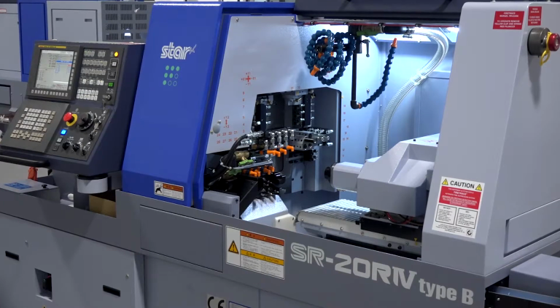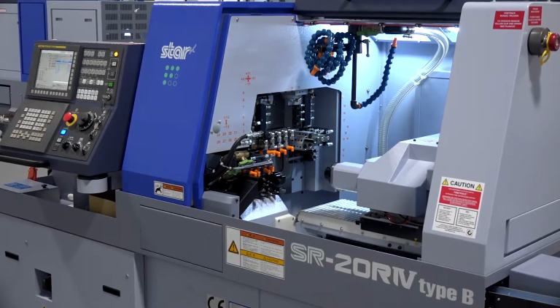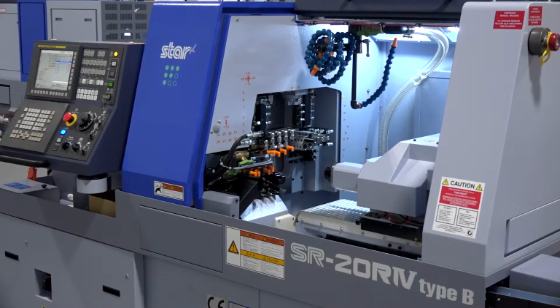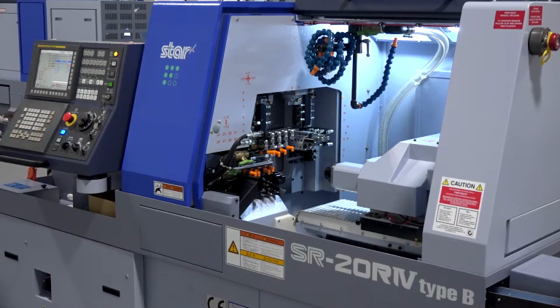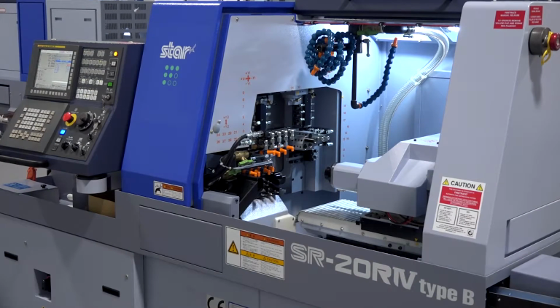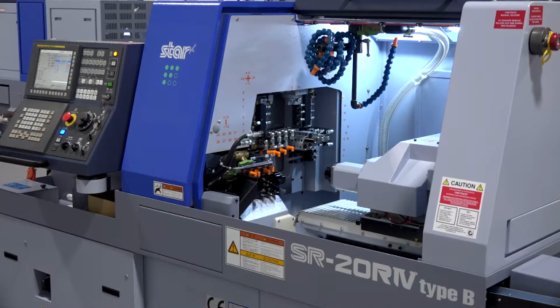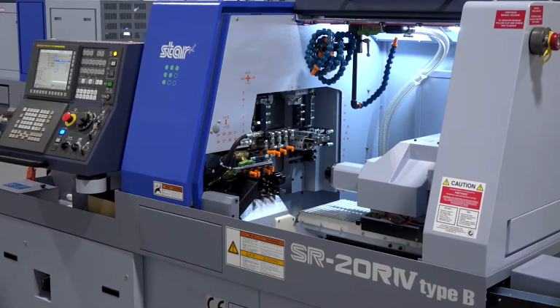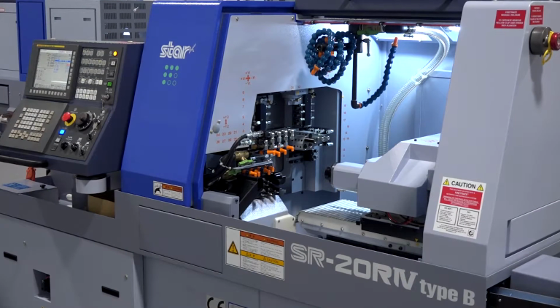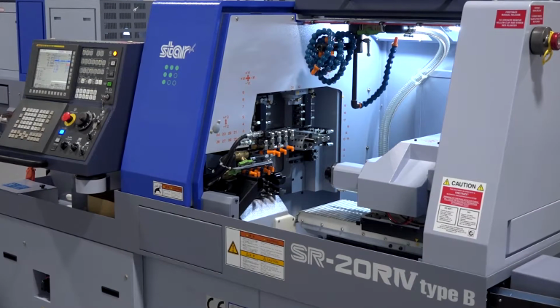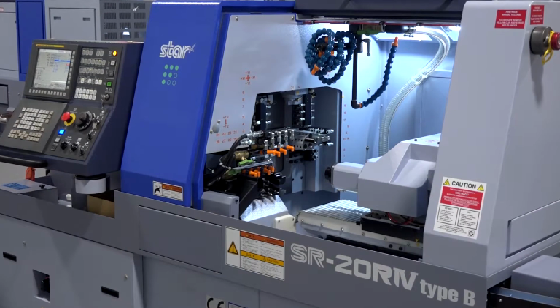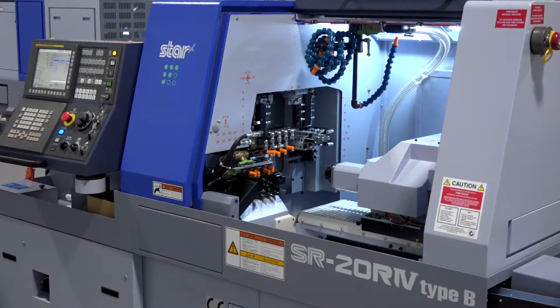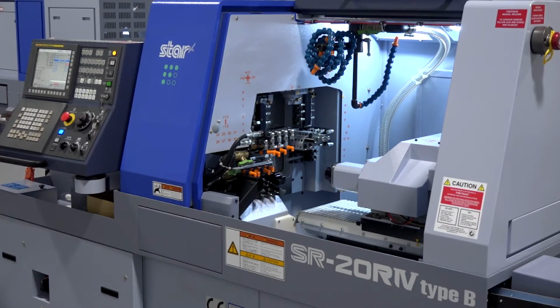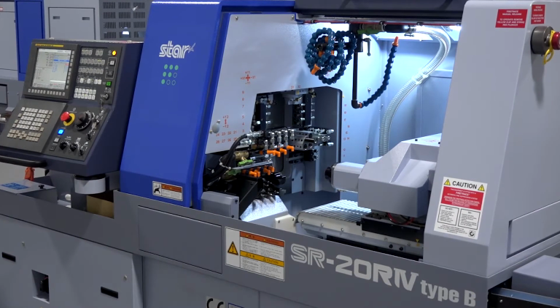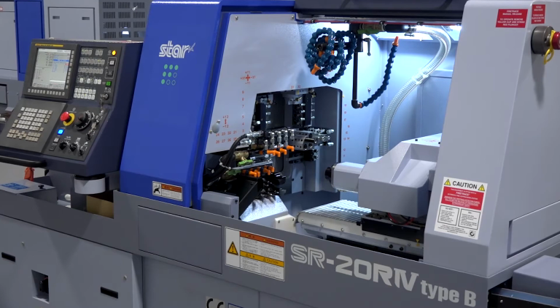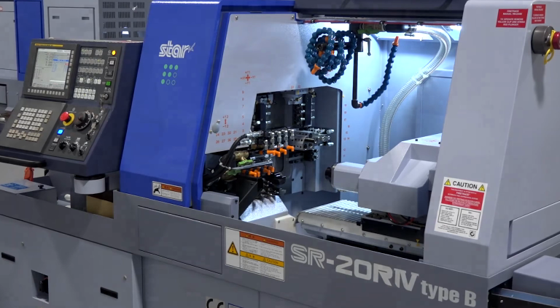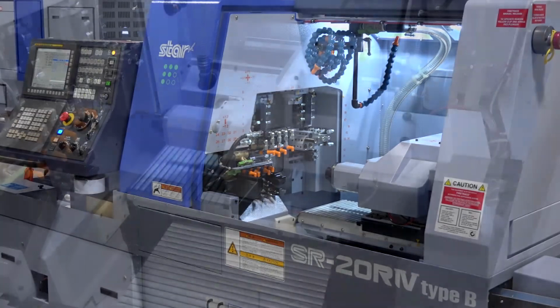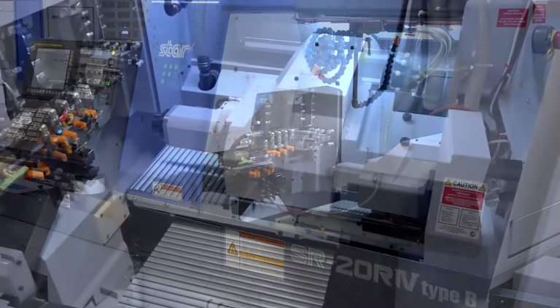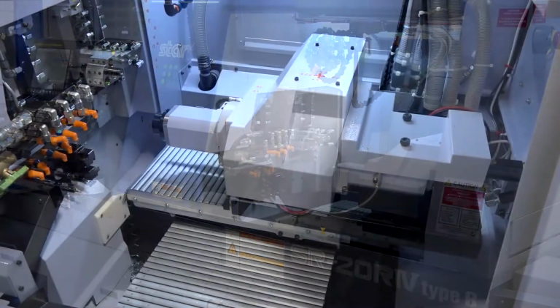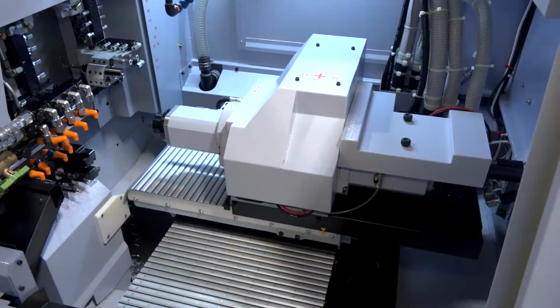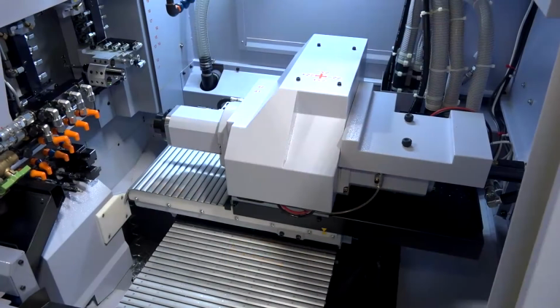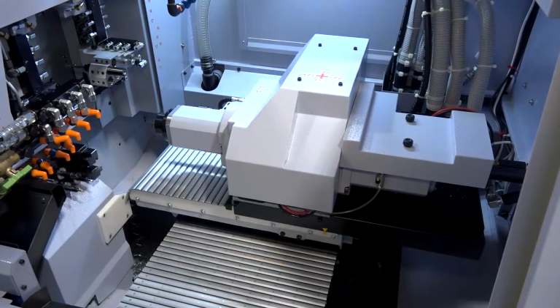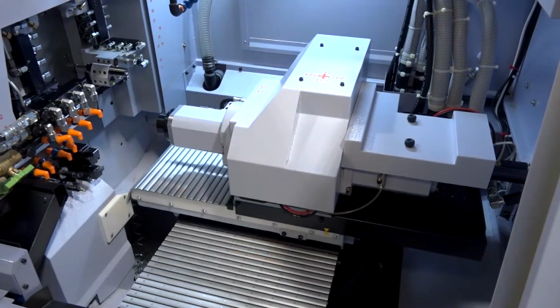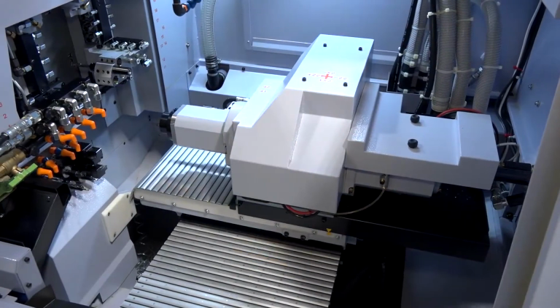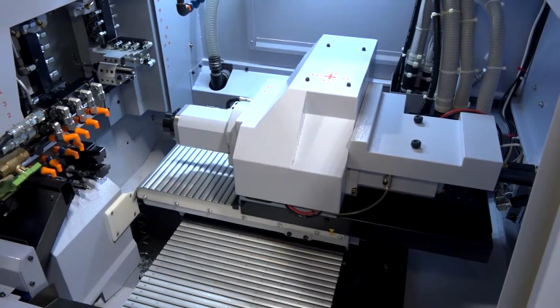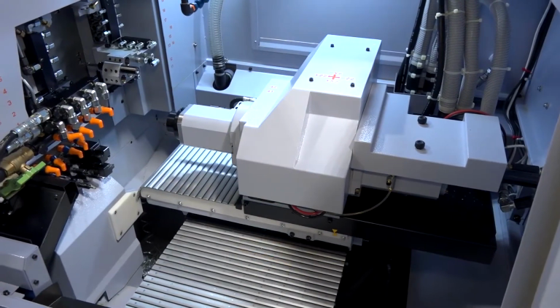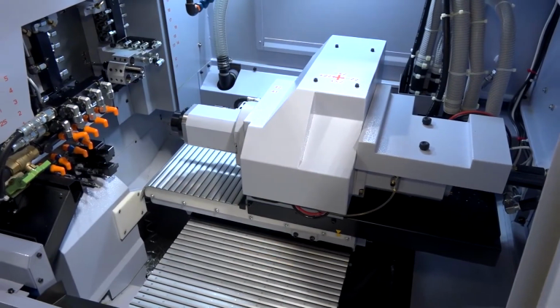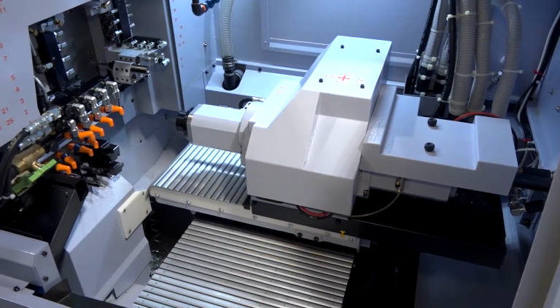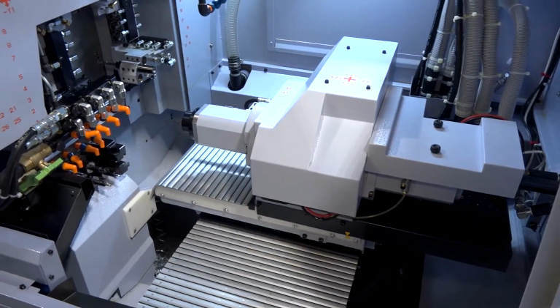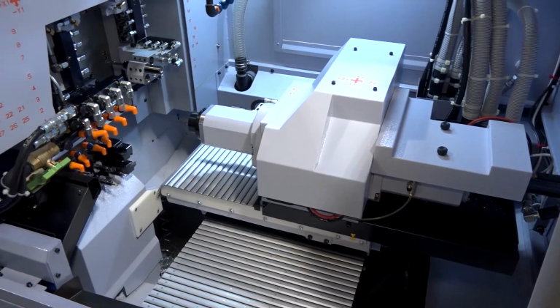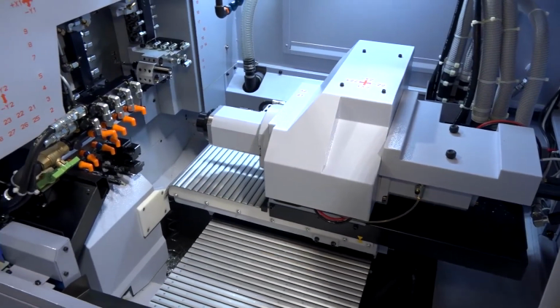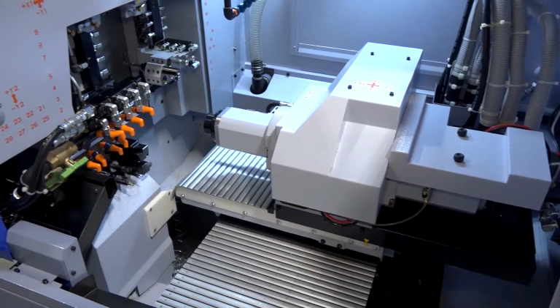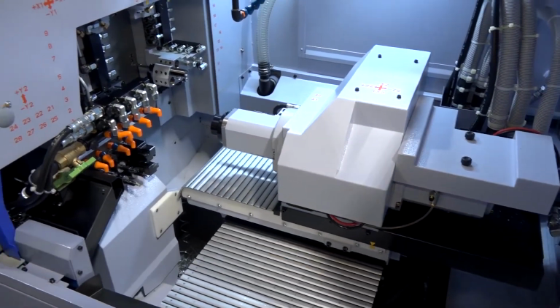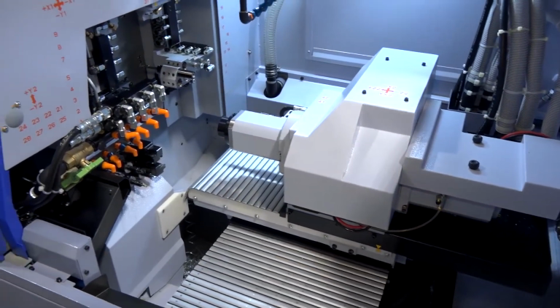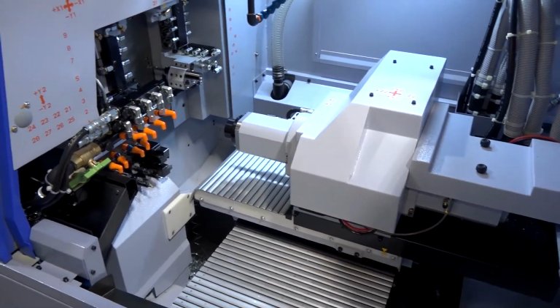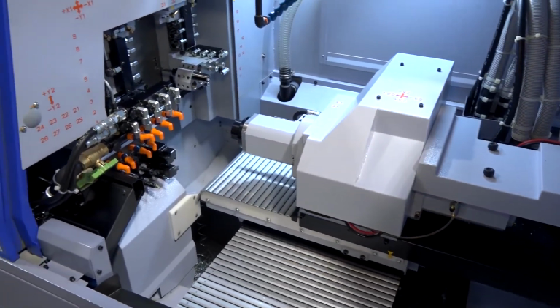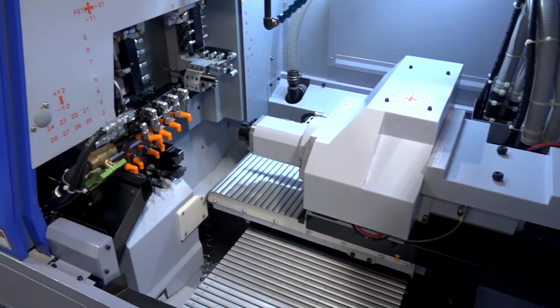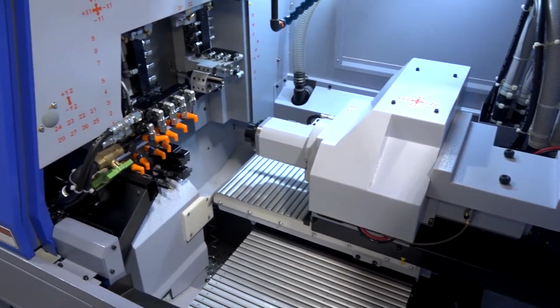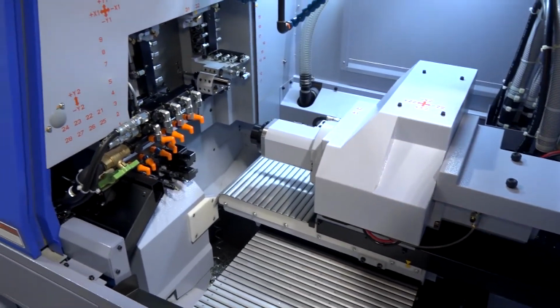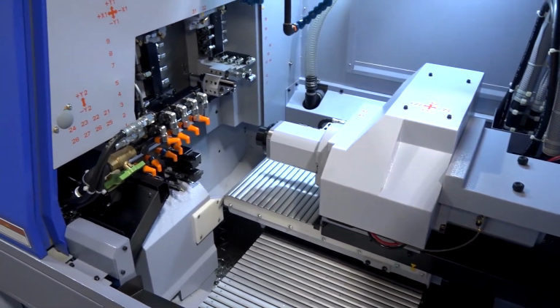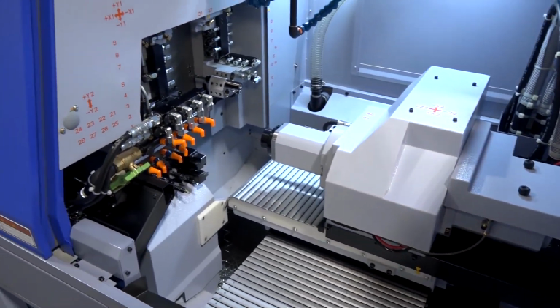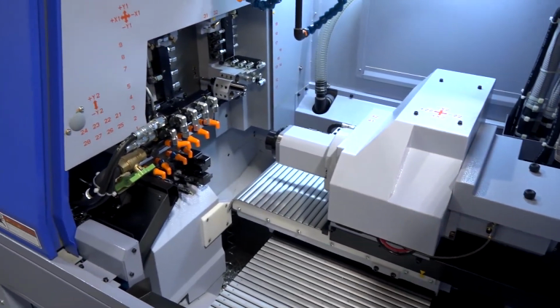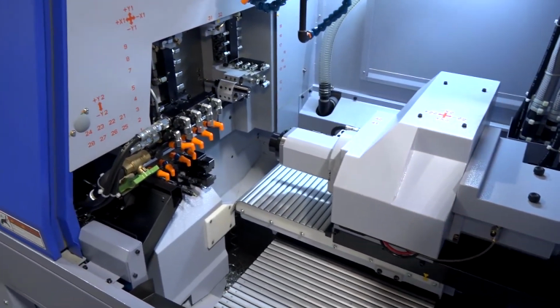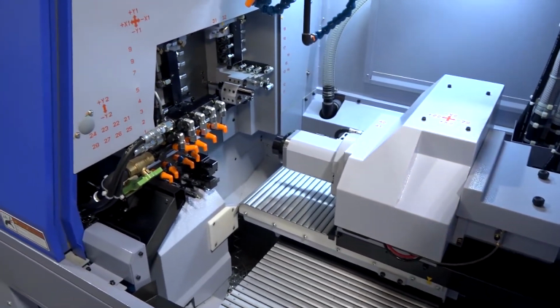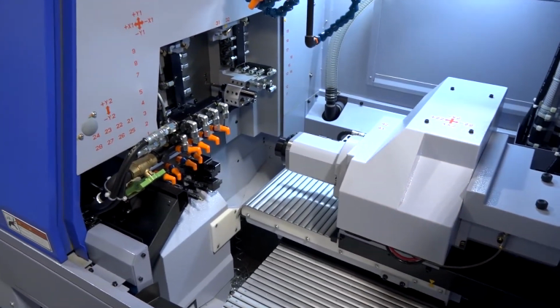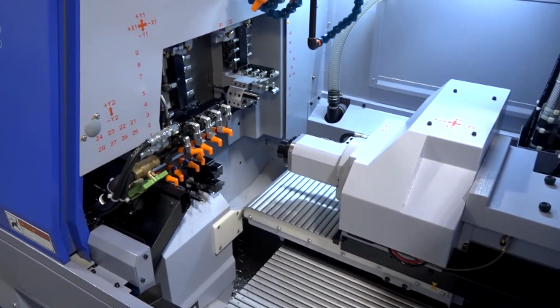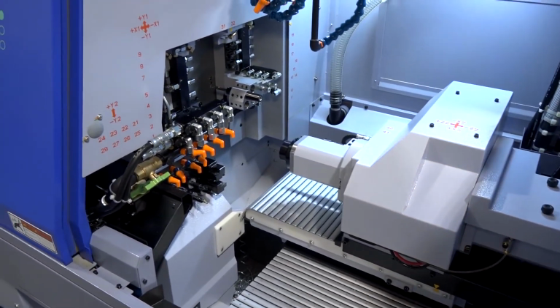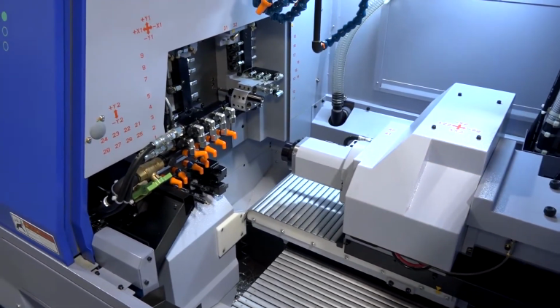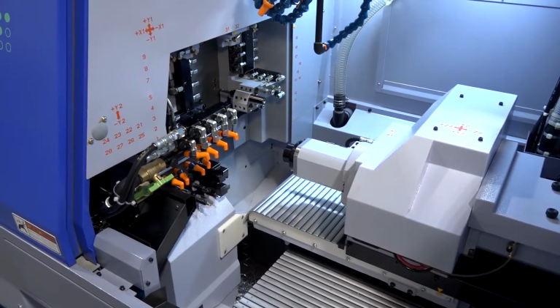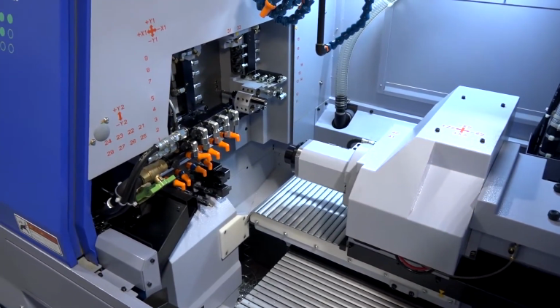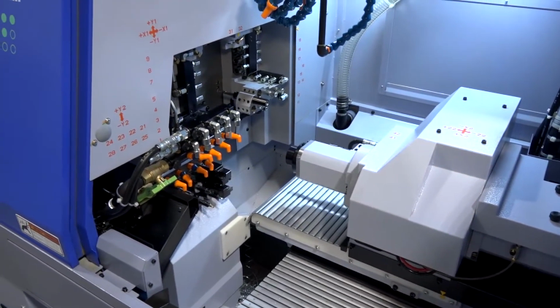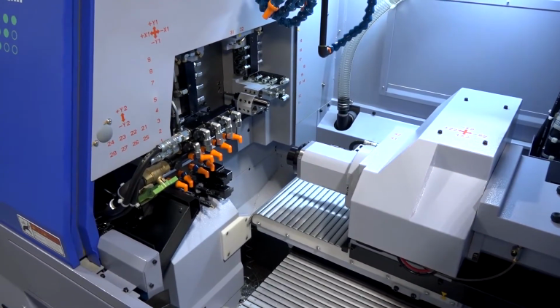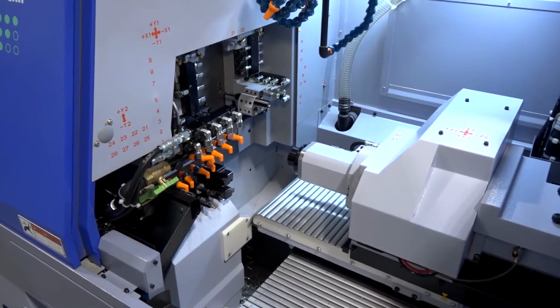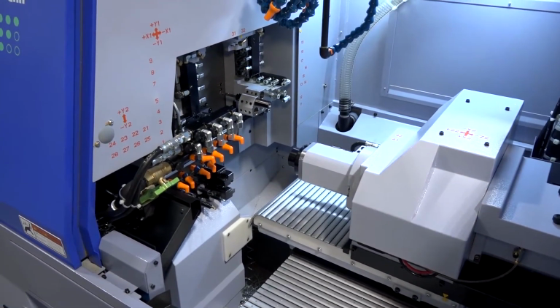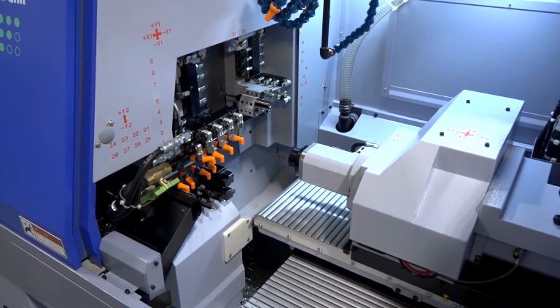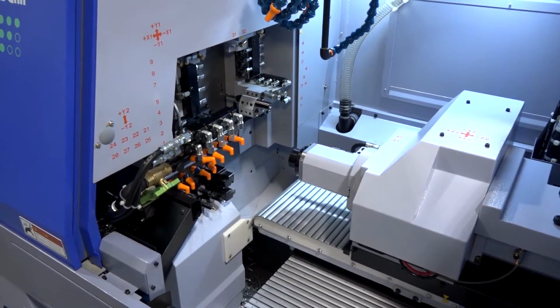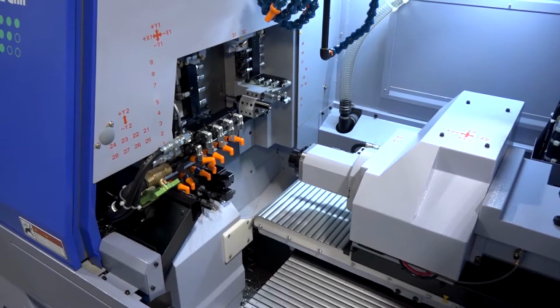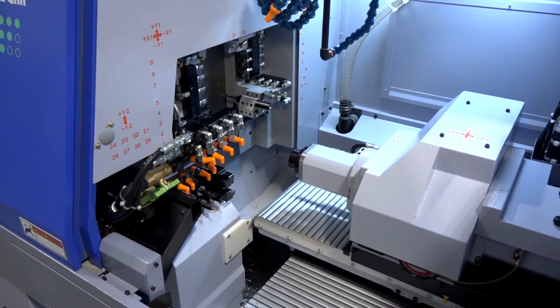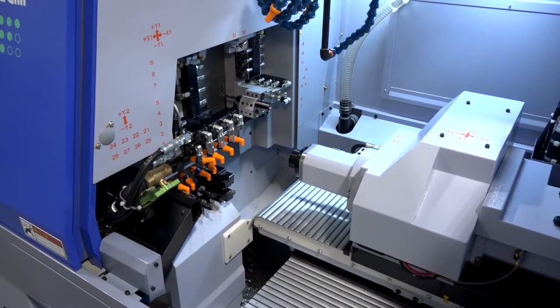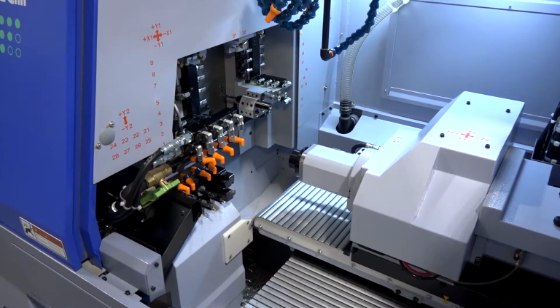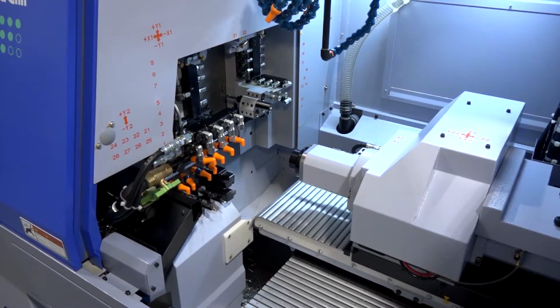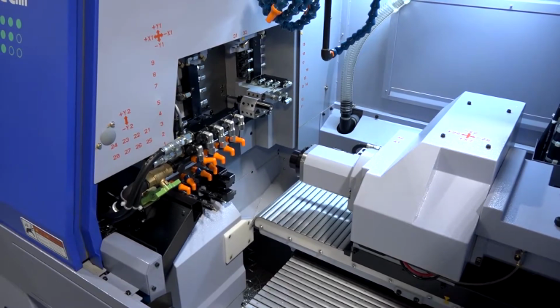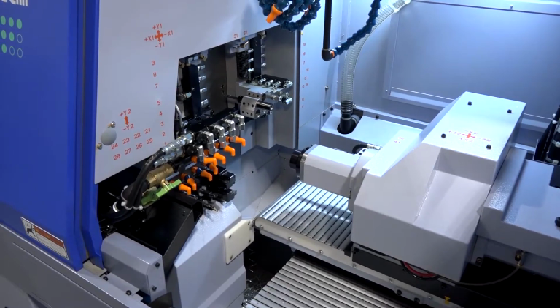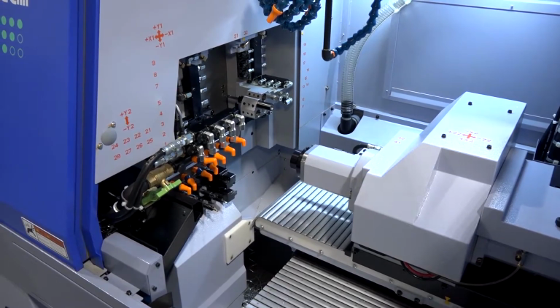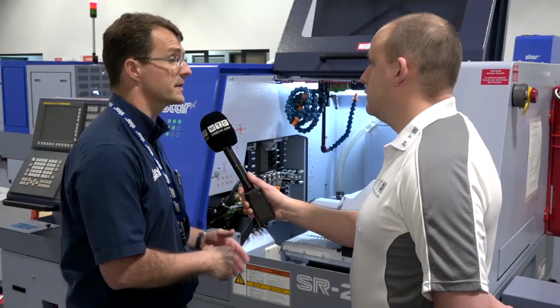I note it's got a B-axis on this machine. Yeah, Type B is the fully programmable B-axis on this particular model, but we also offer a Type A with a manual B-axis.